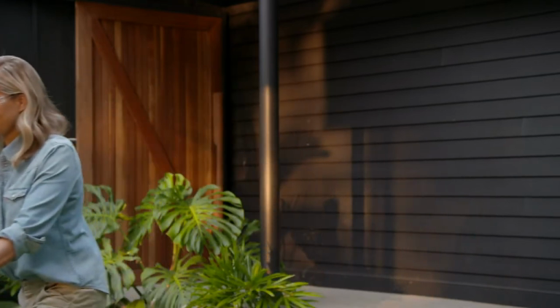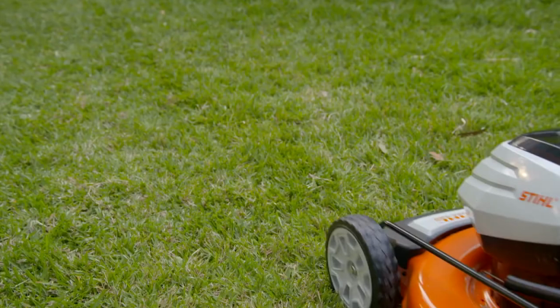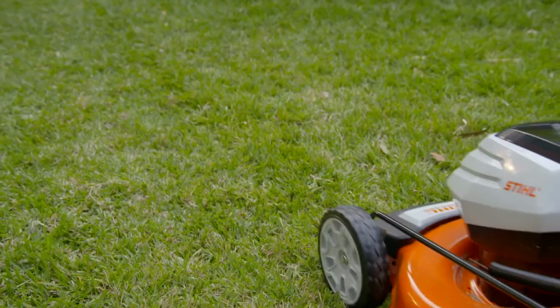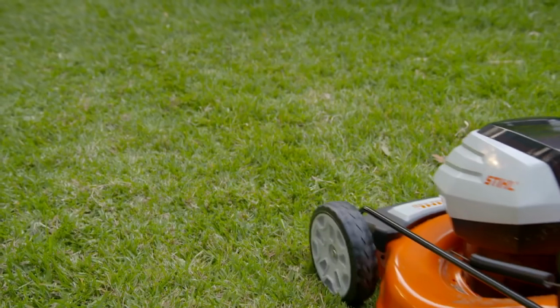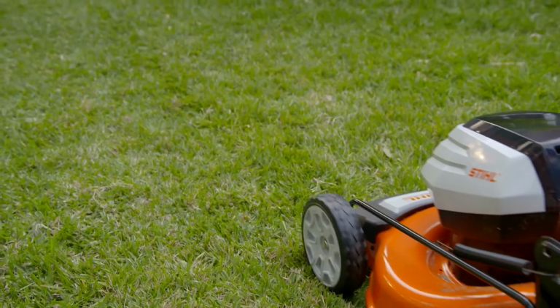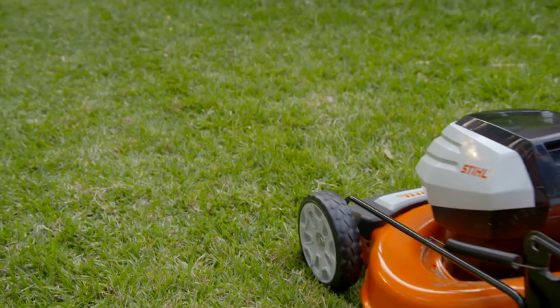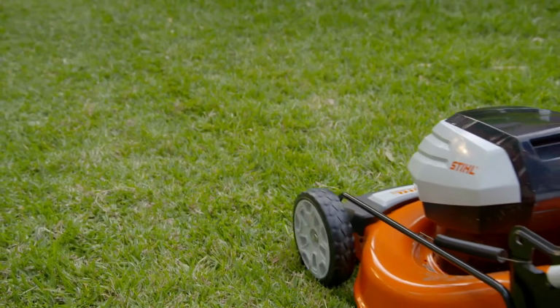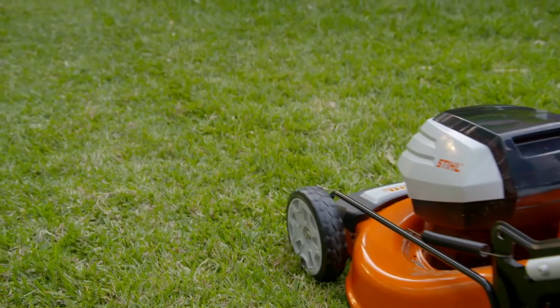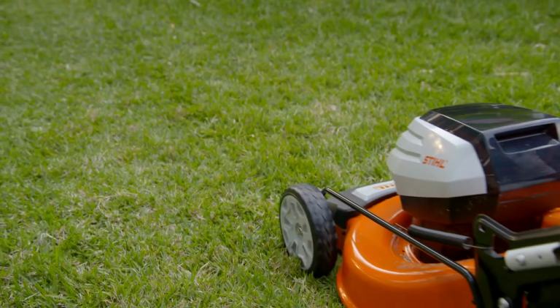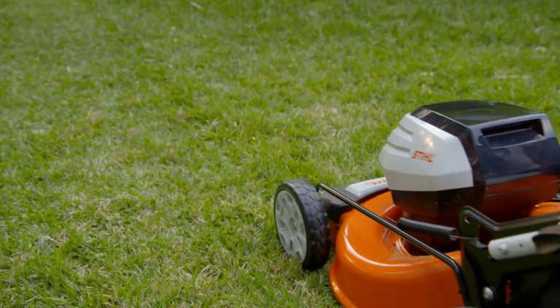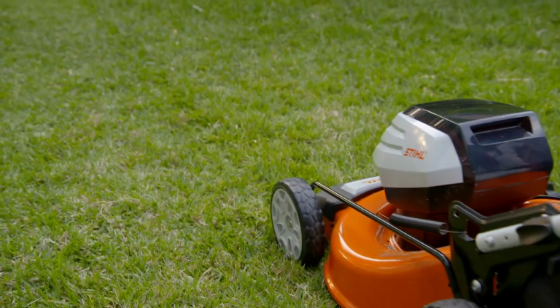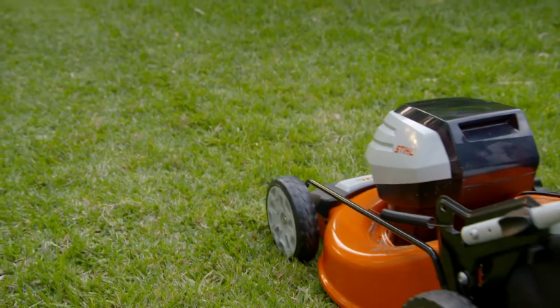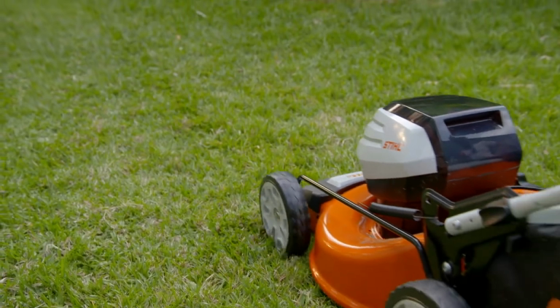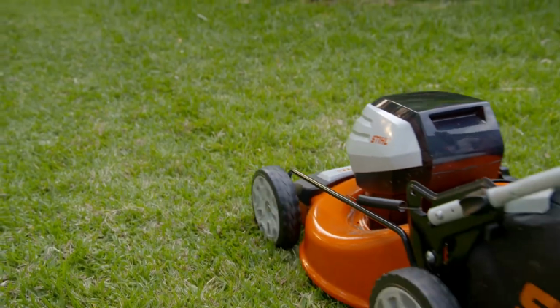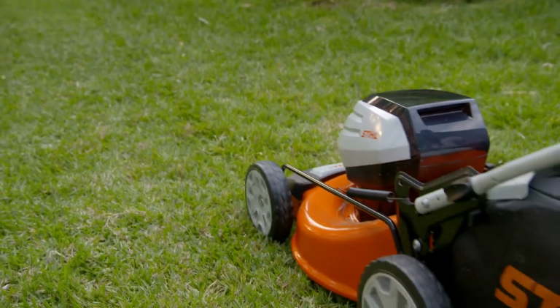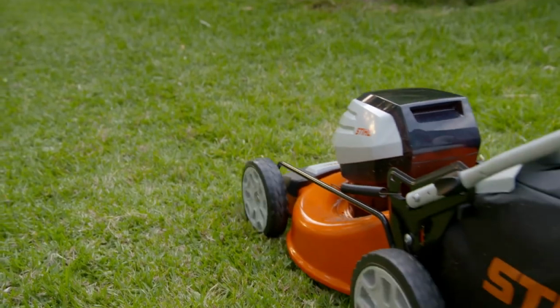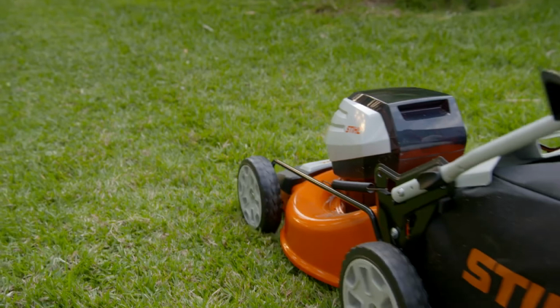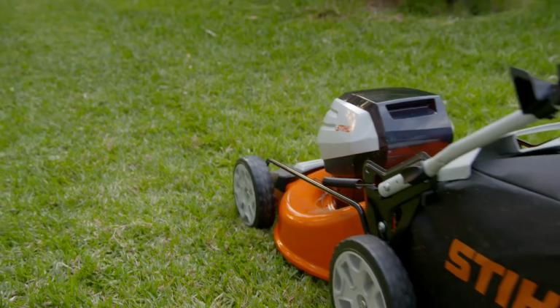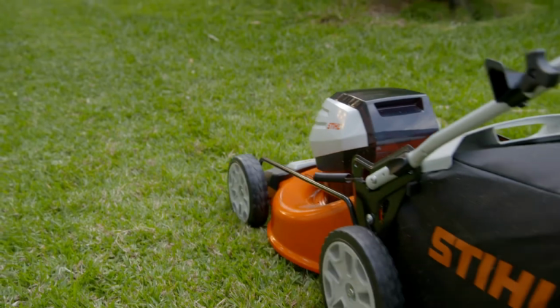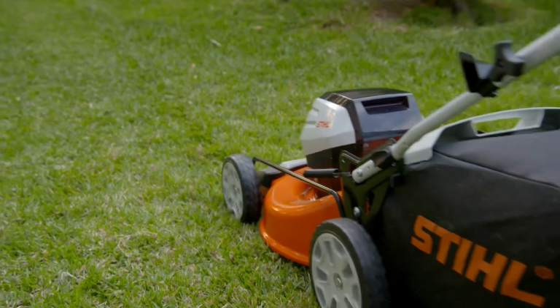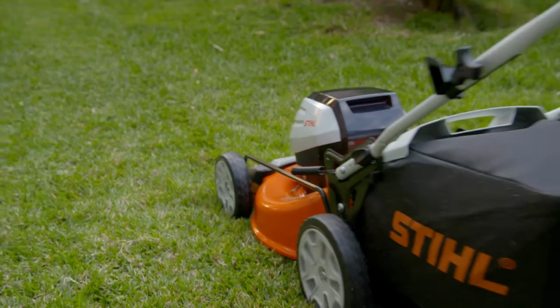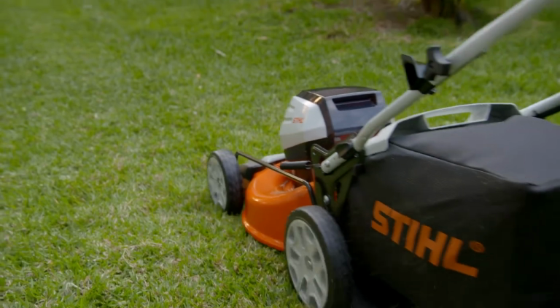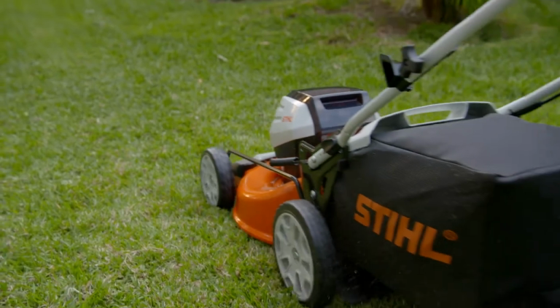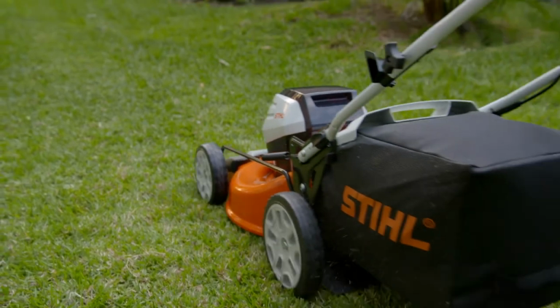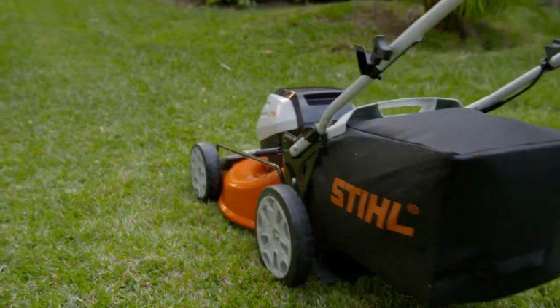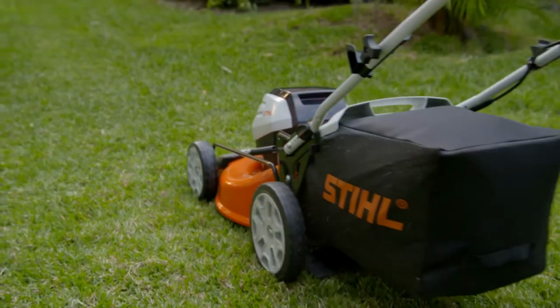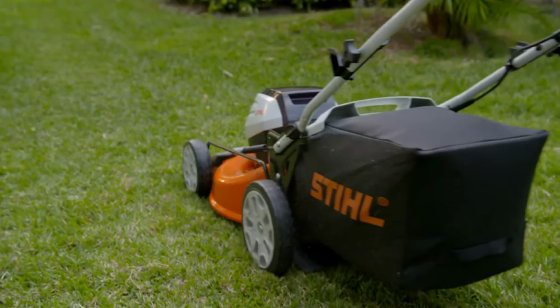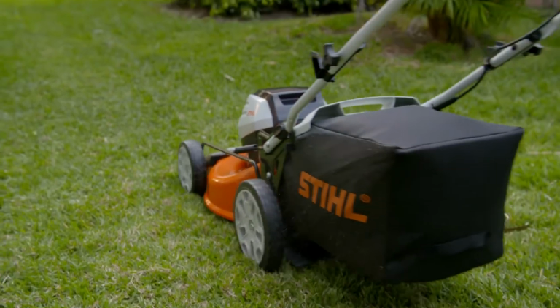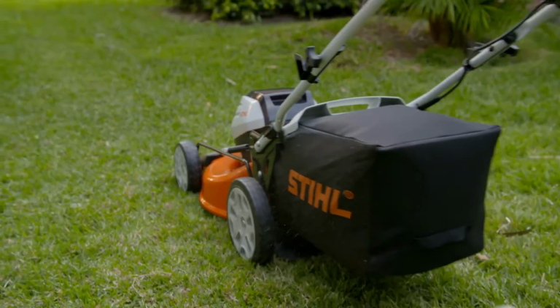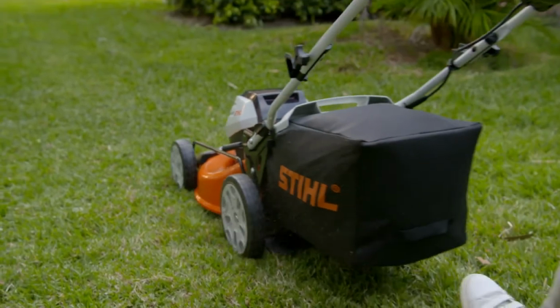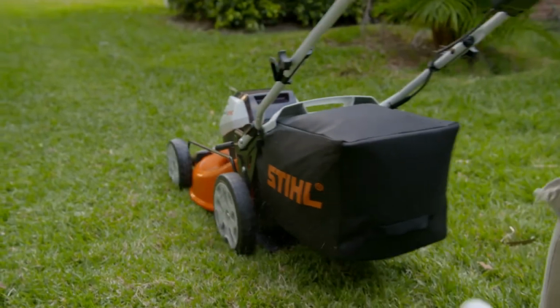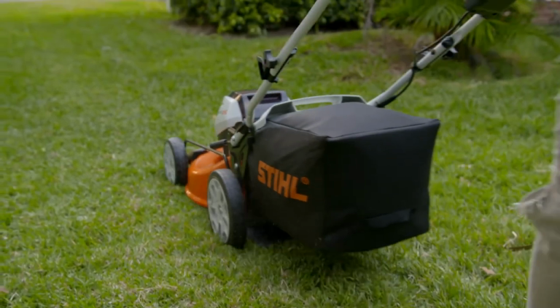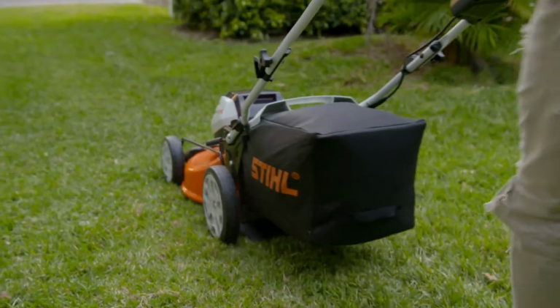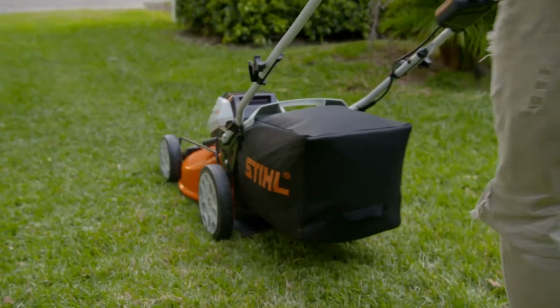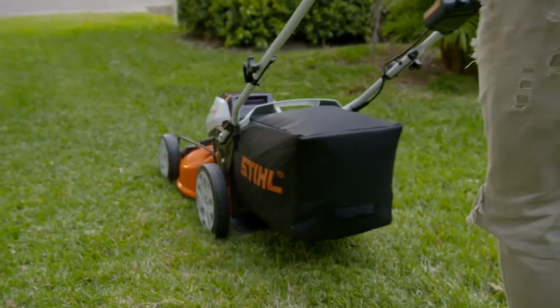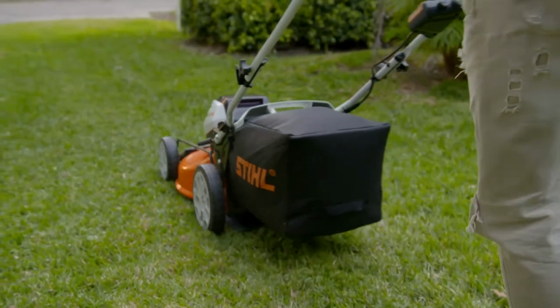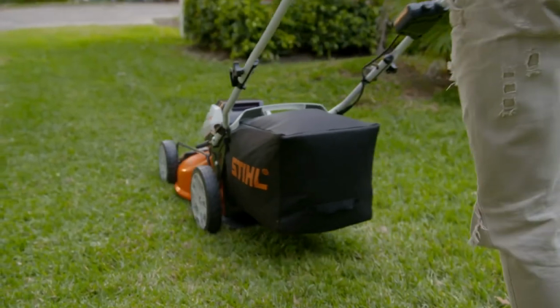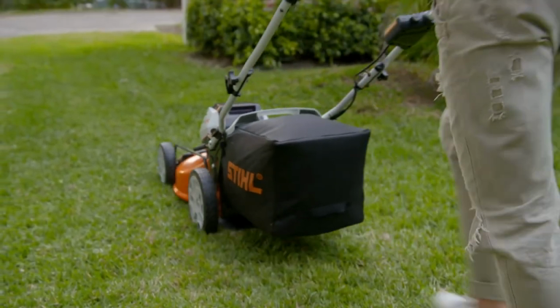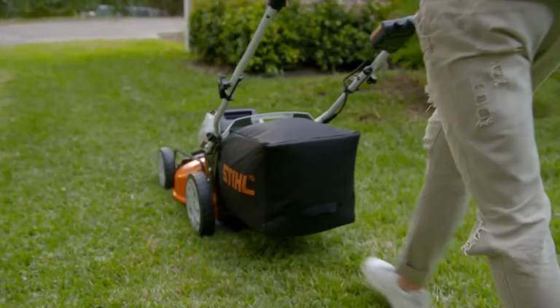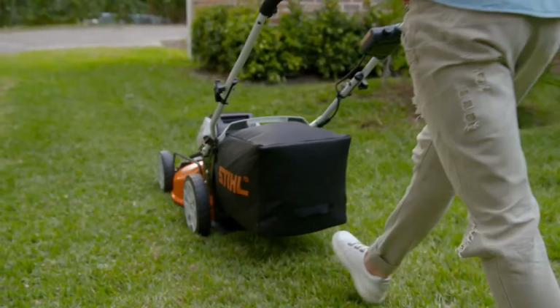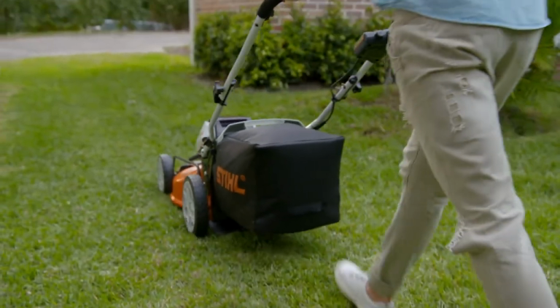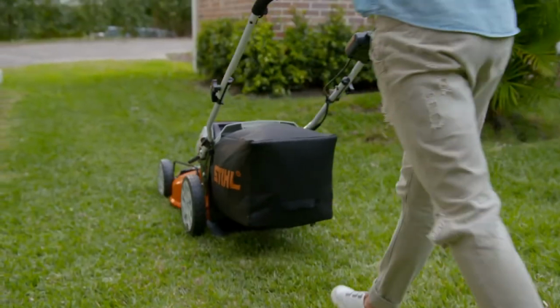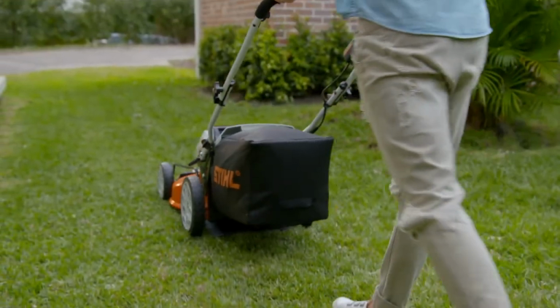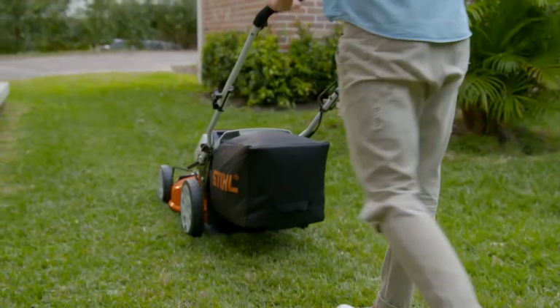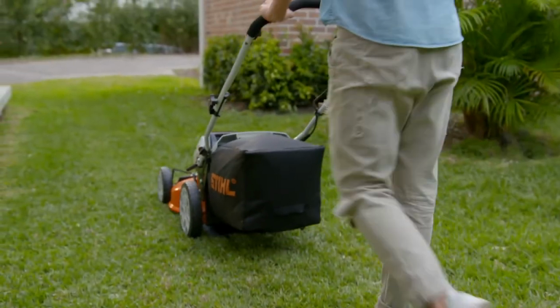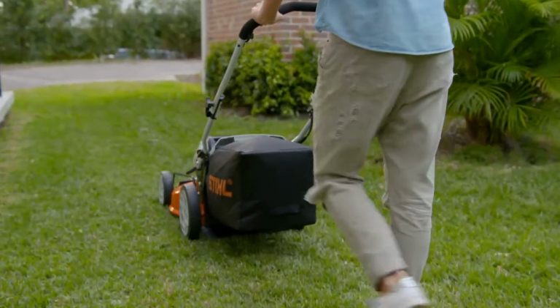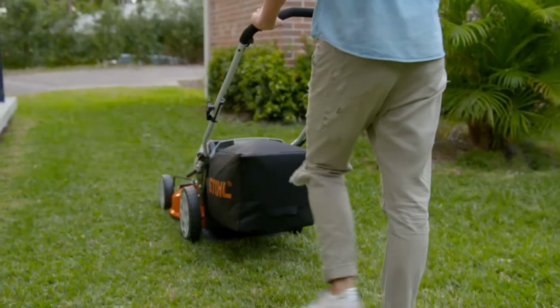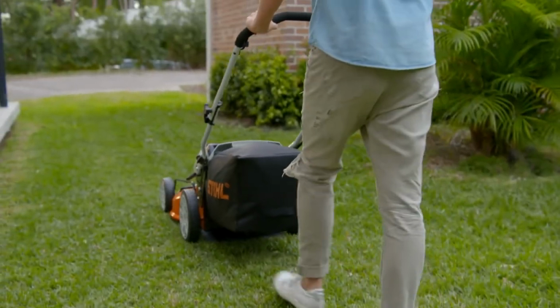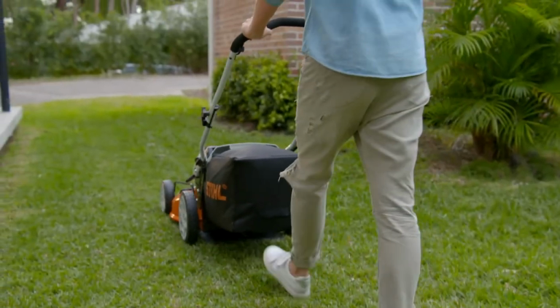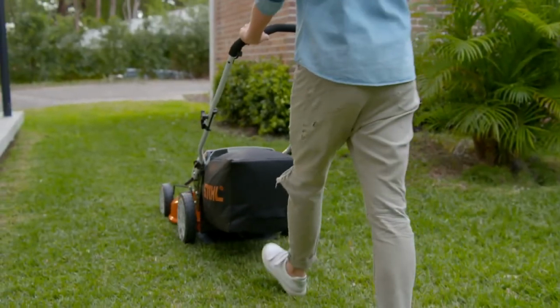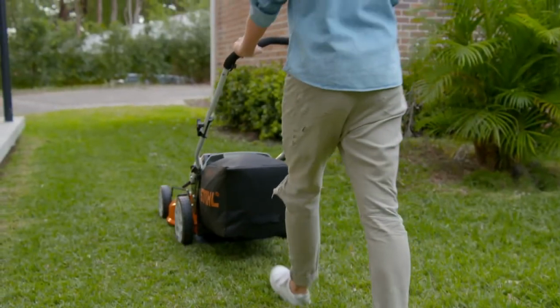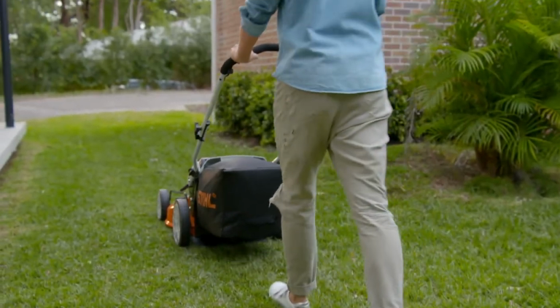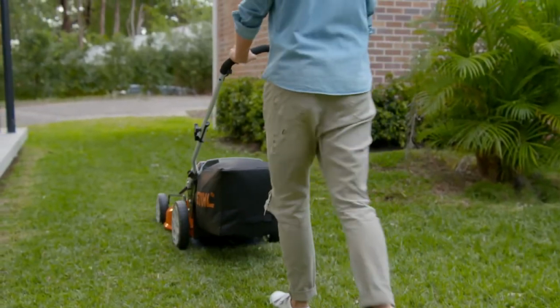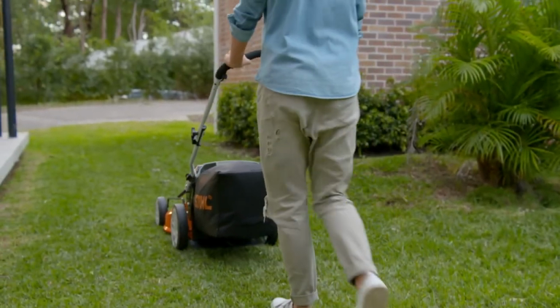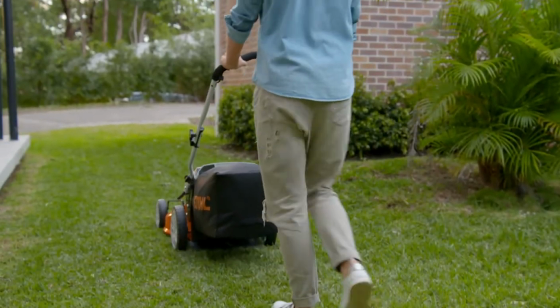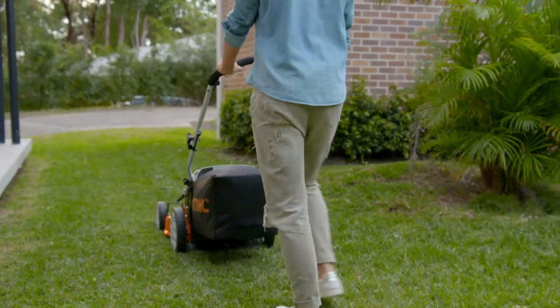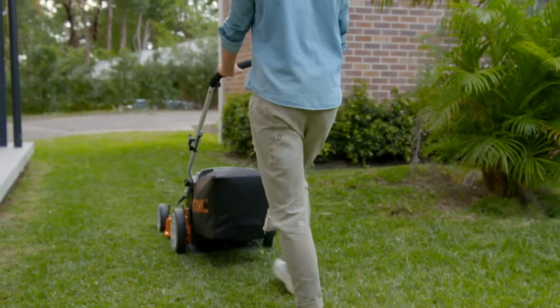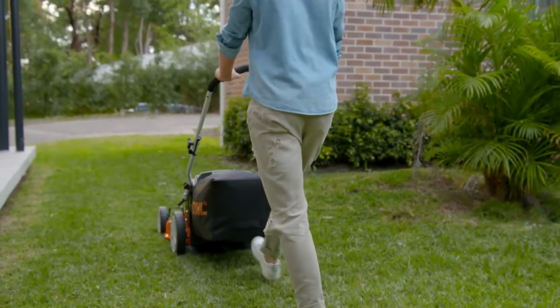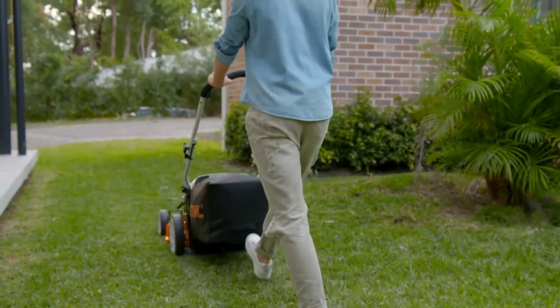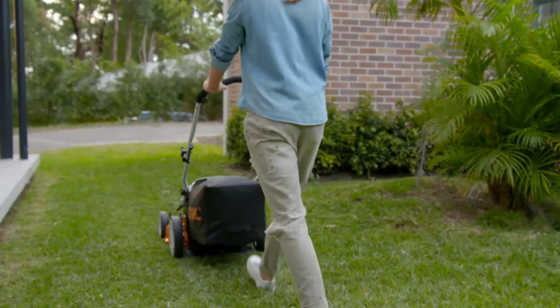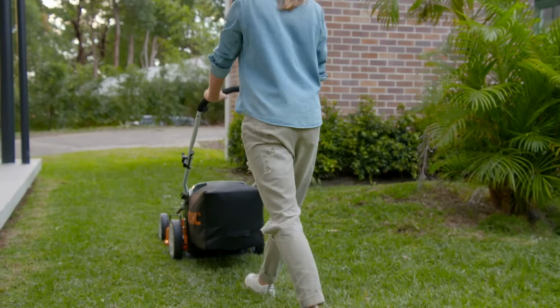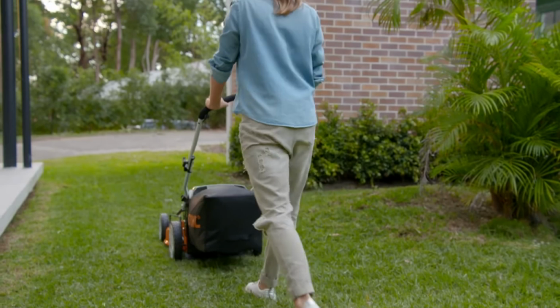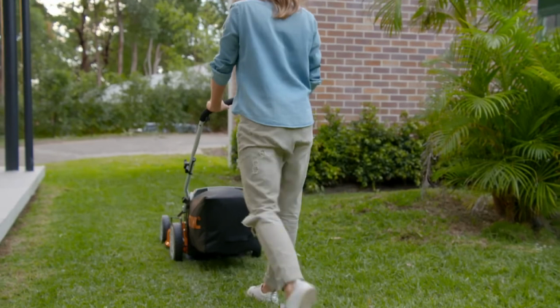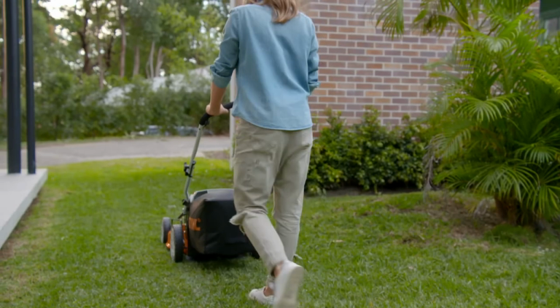In terms of the best pattern to cut, you need to firstly have all the edges trimmed, then mow in nice neat straight lines.